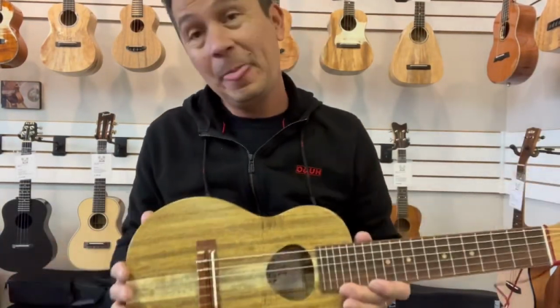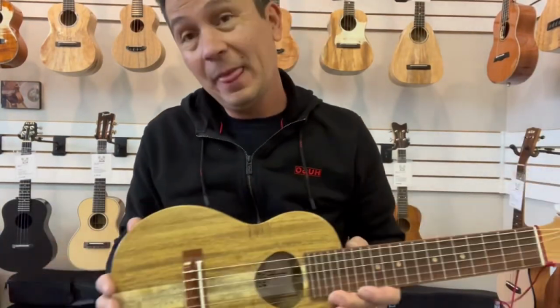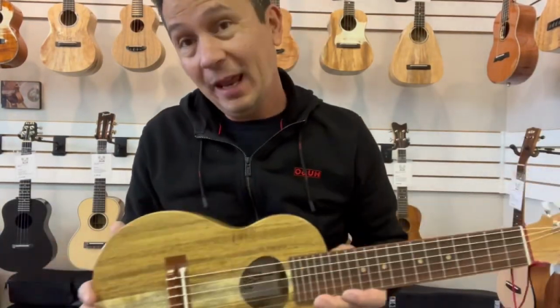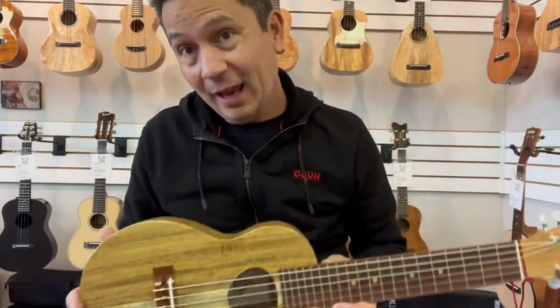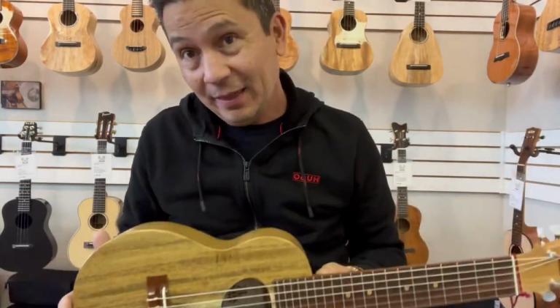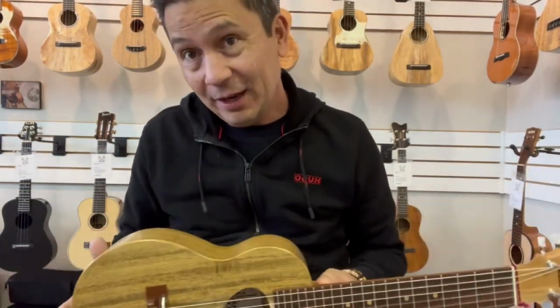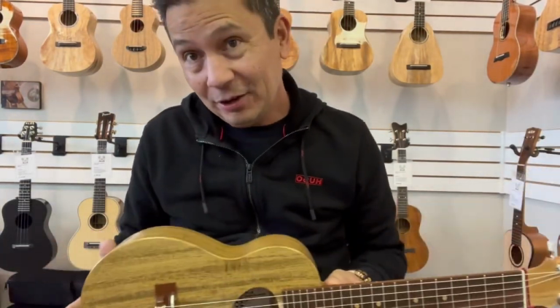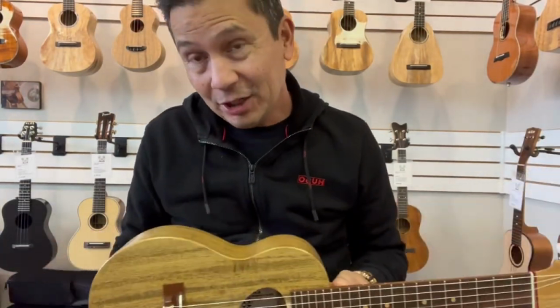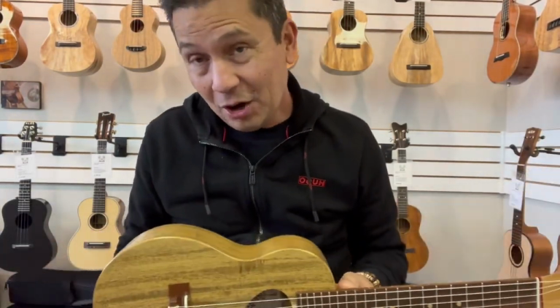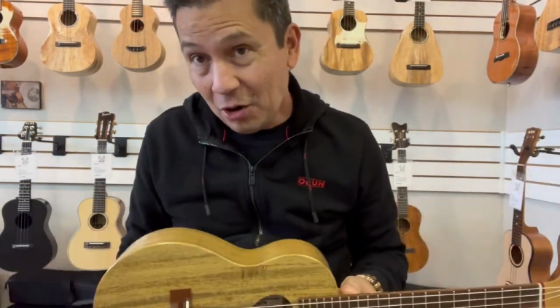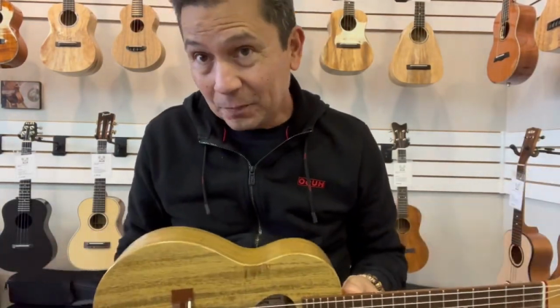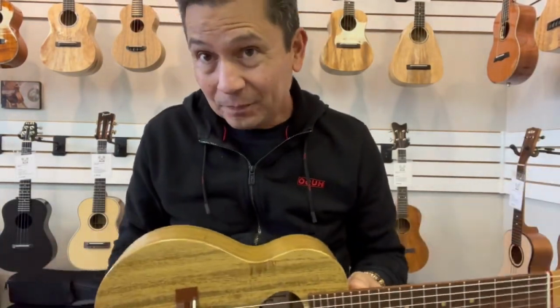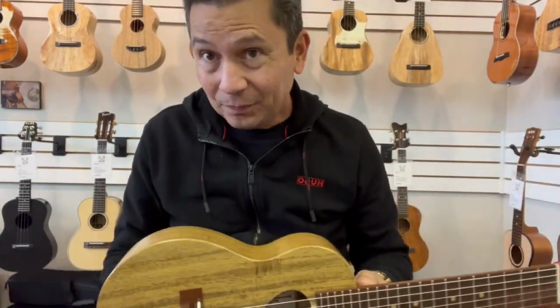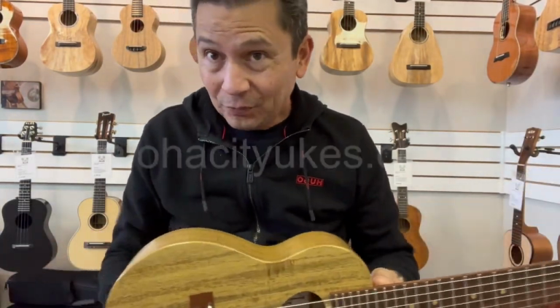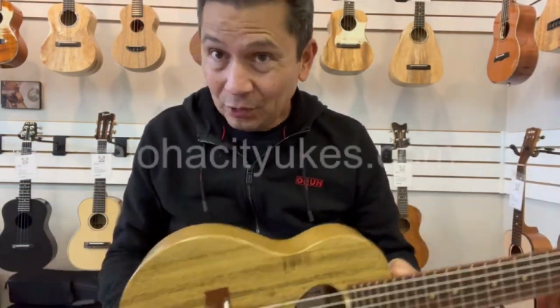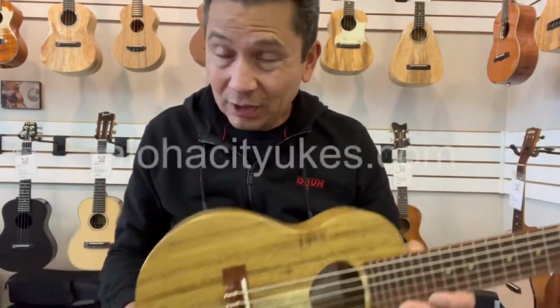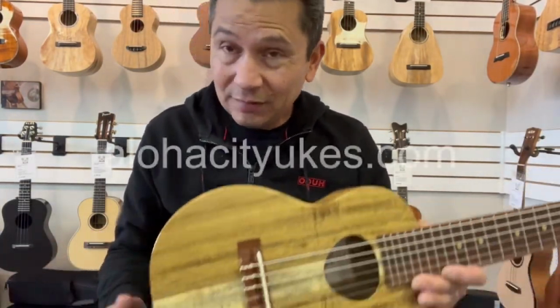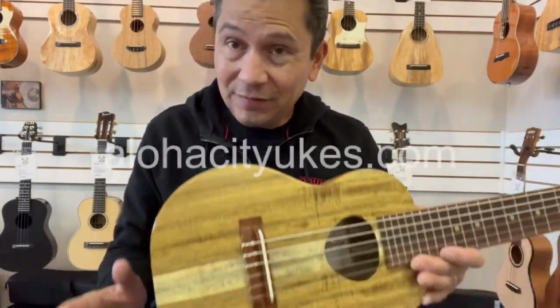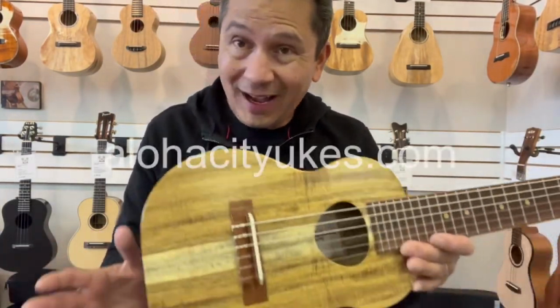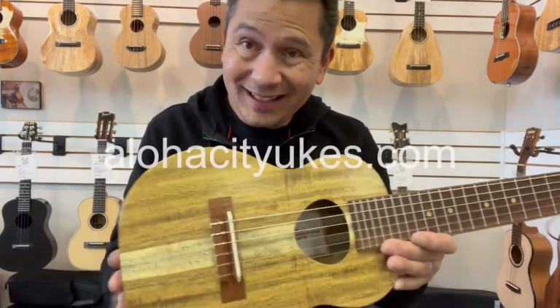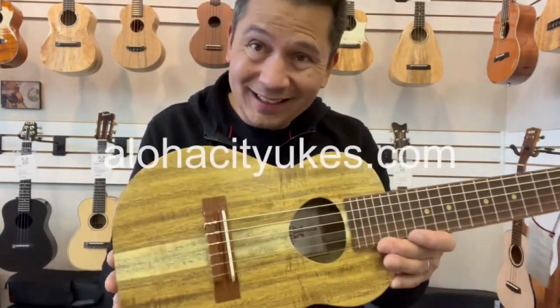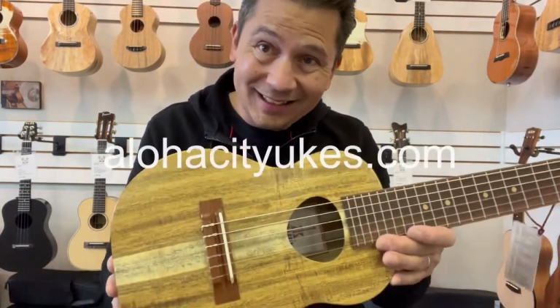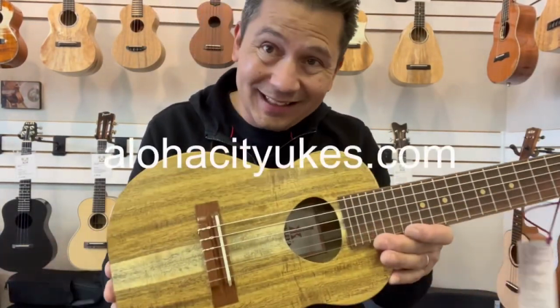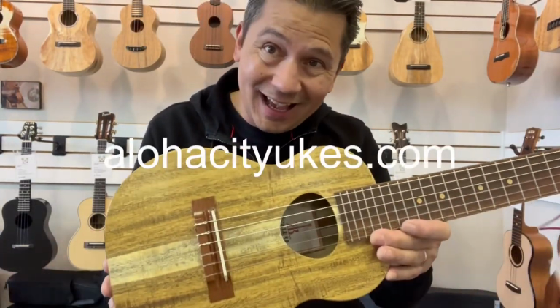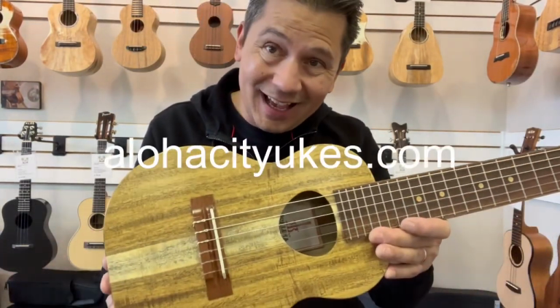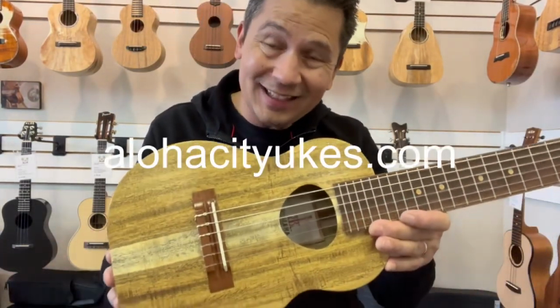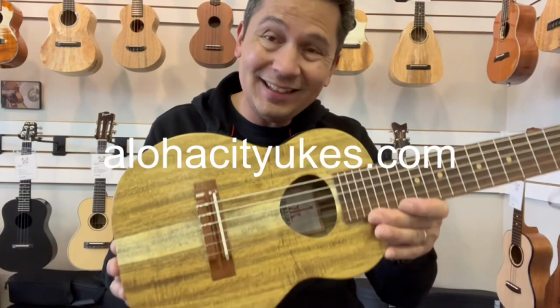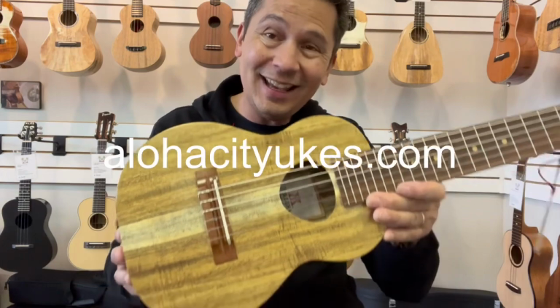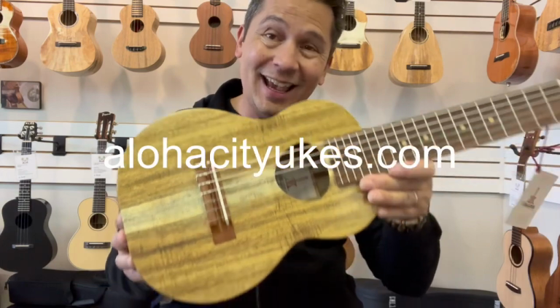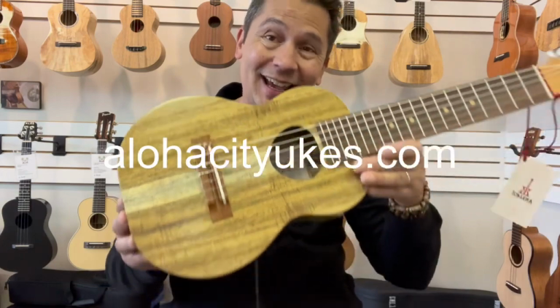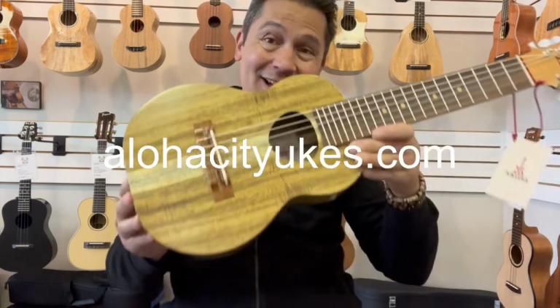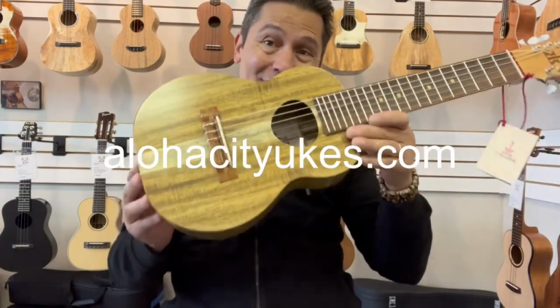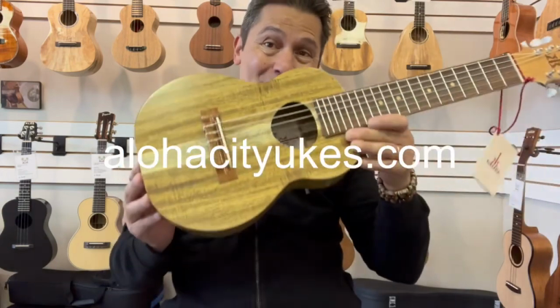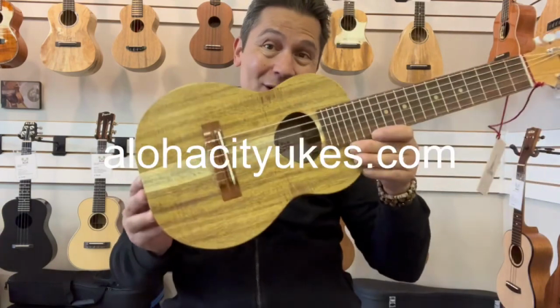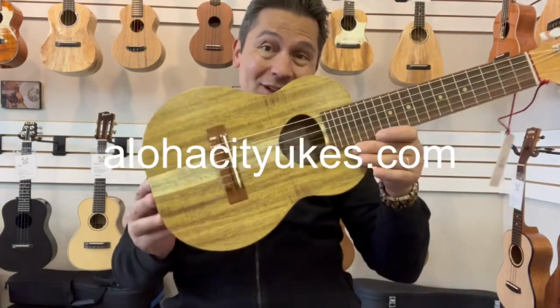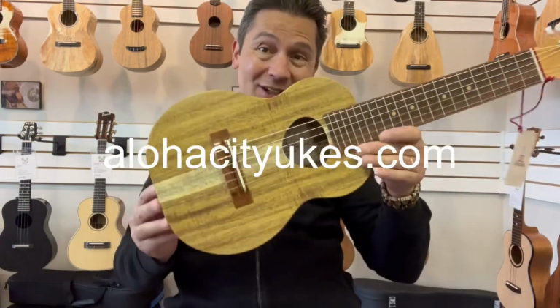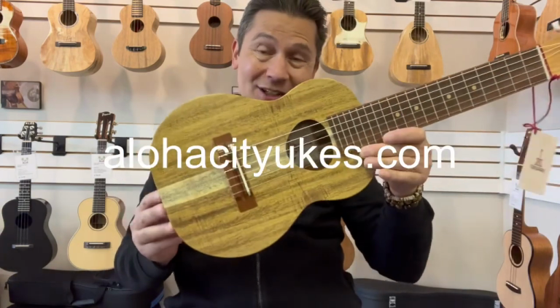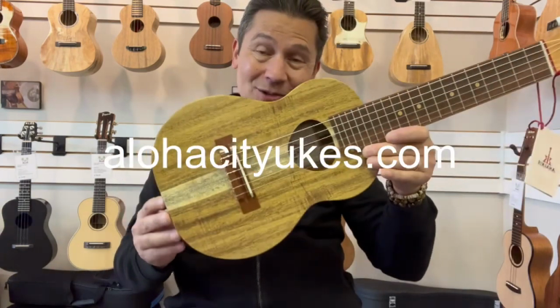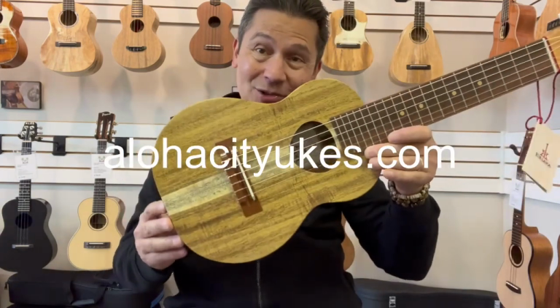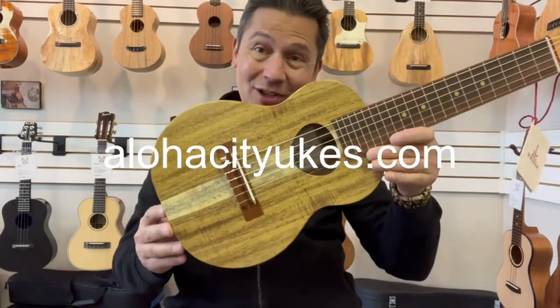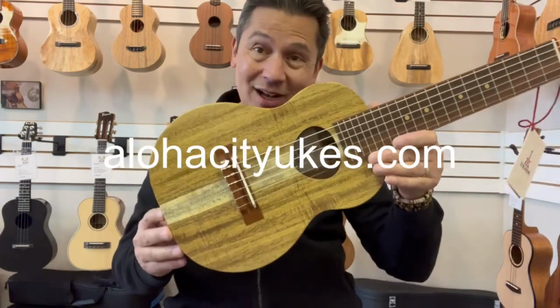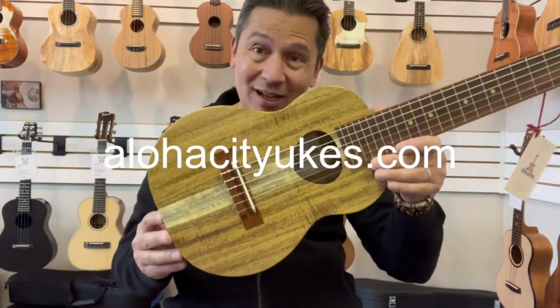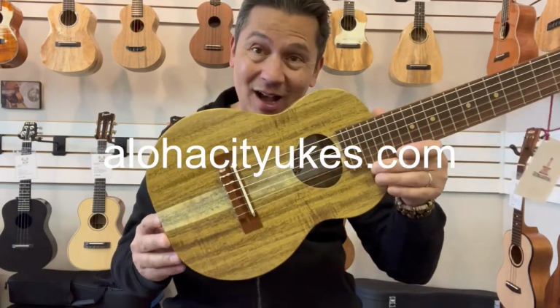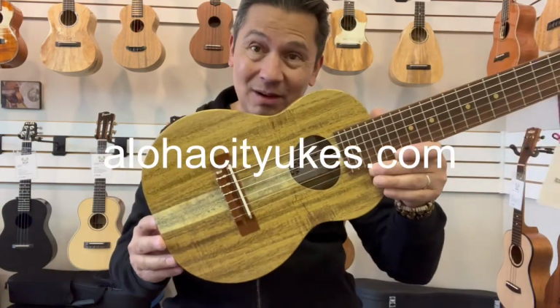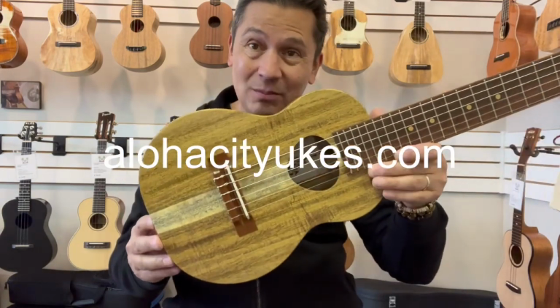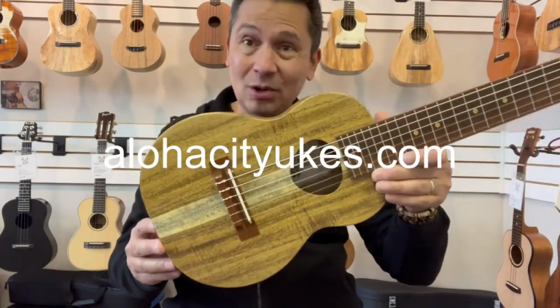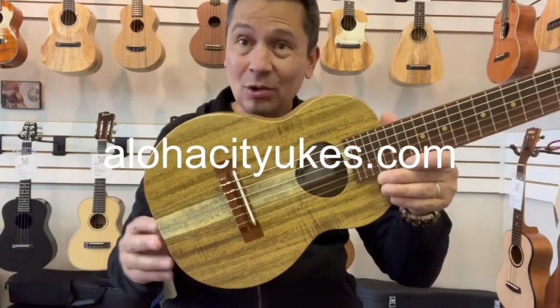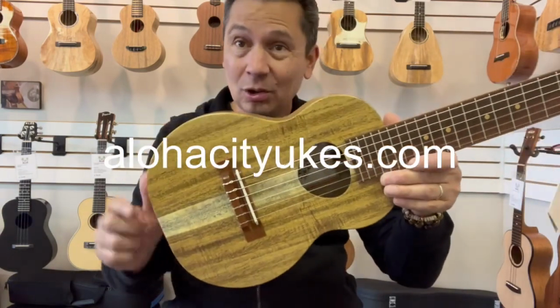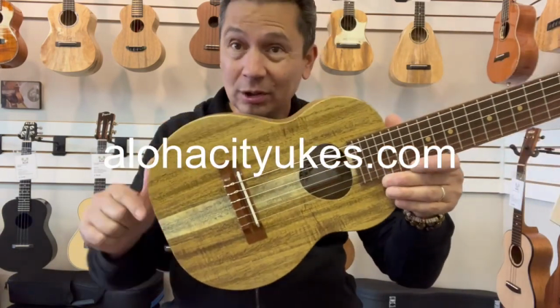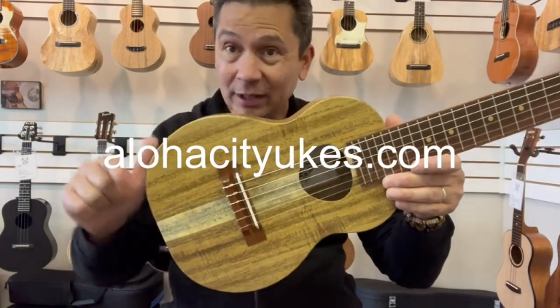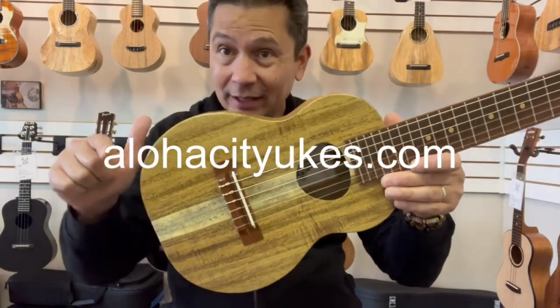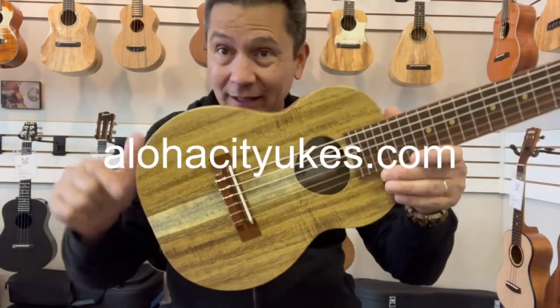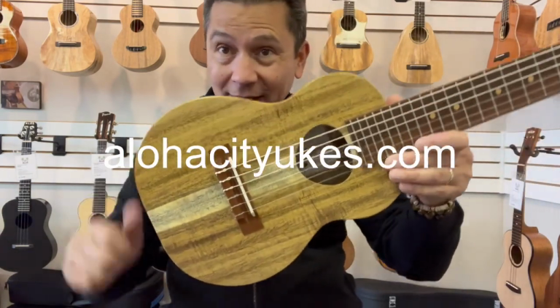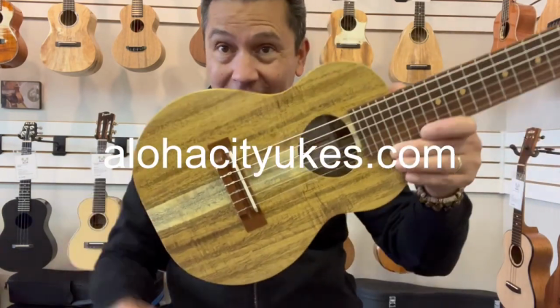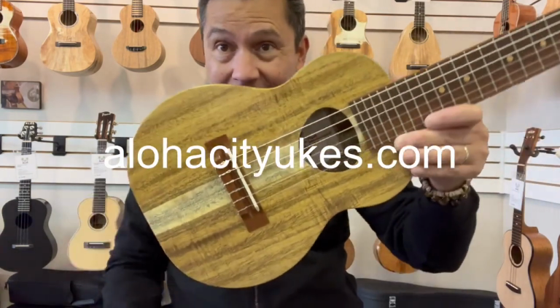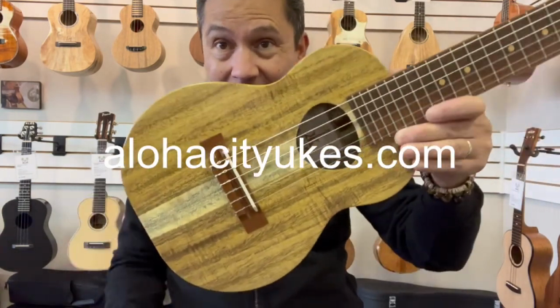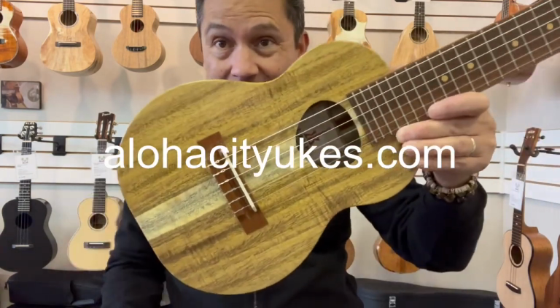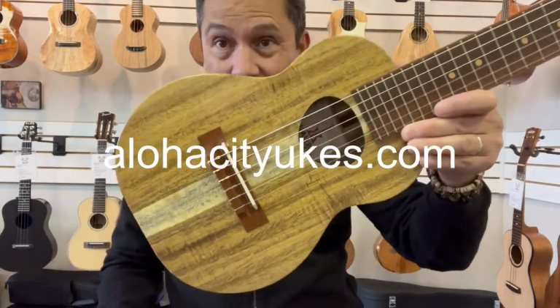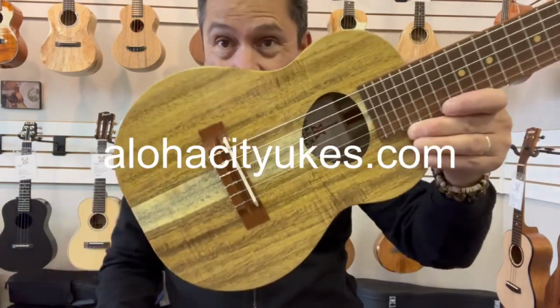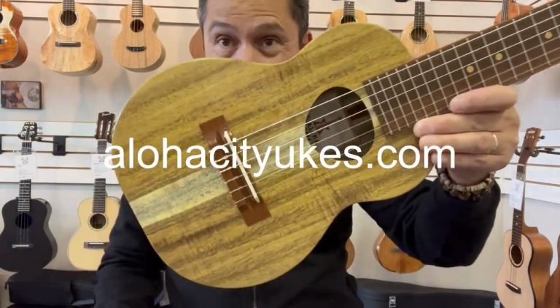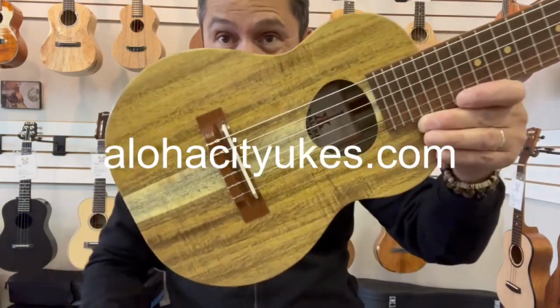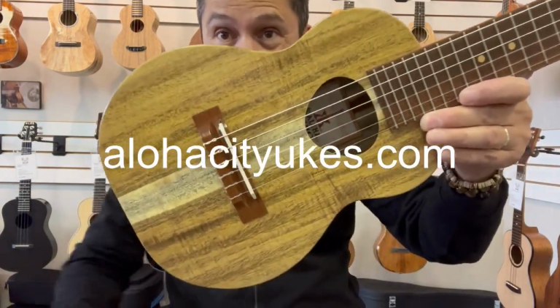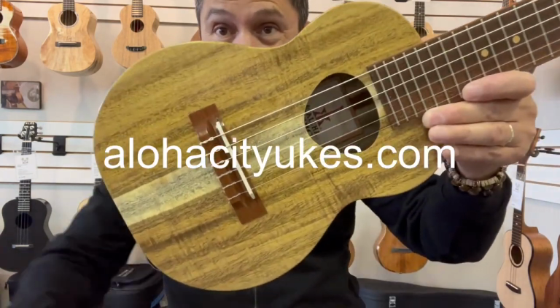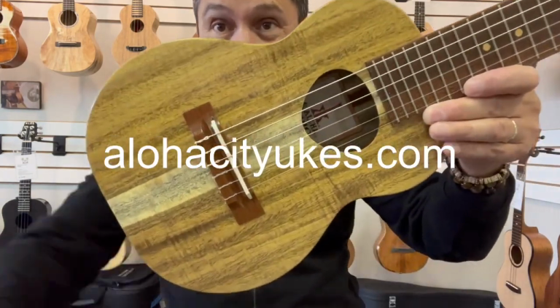And there you go. You can find these guys at alohacityukes.com or click the link in the description below.